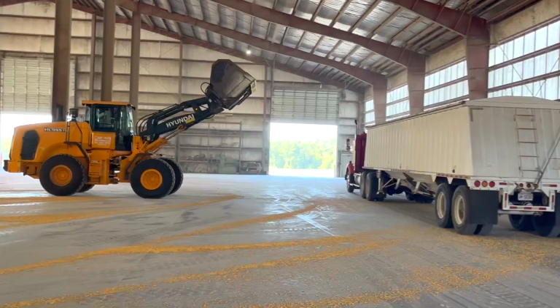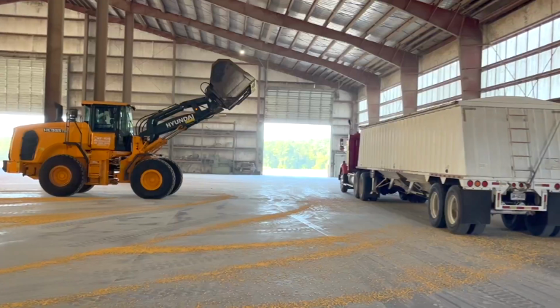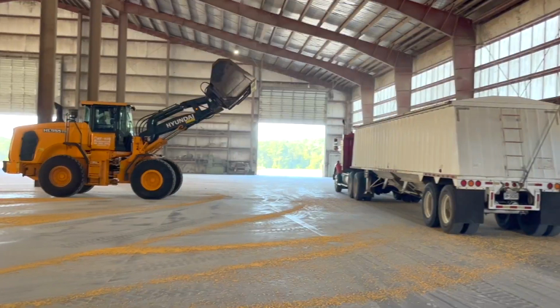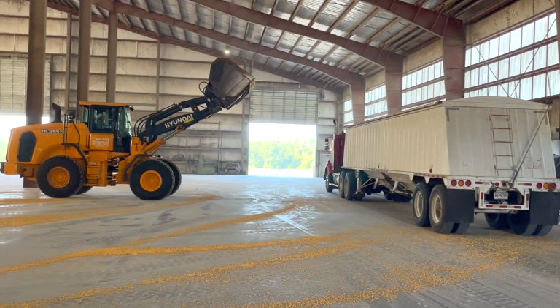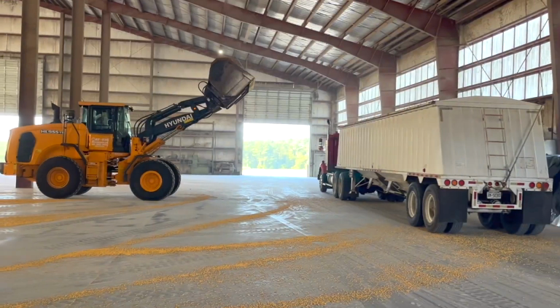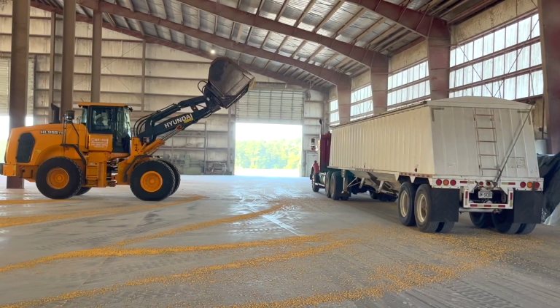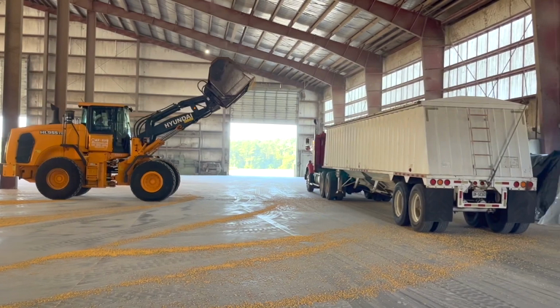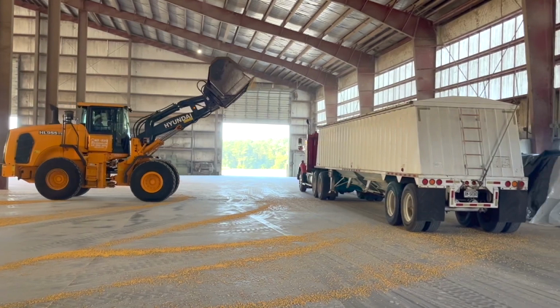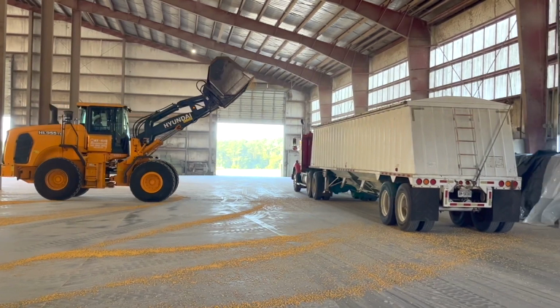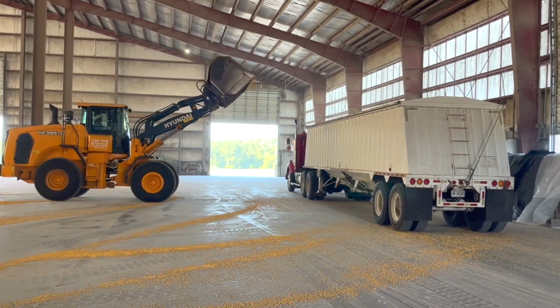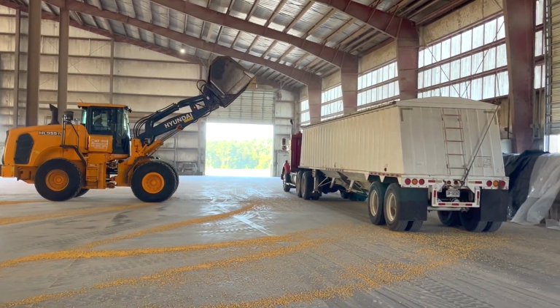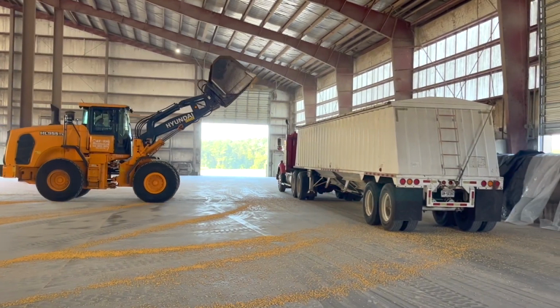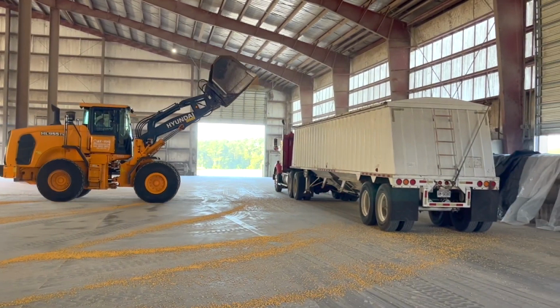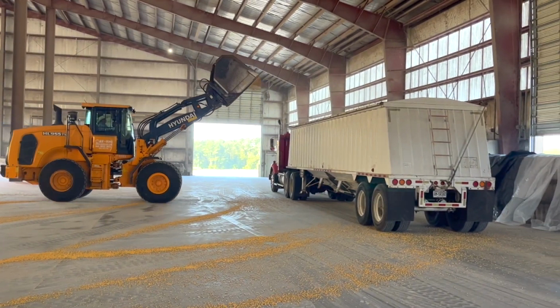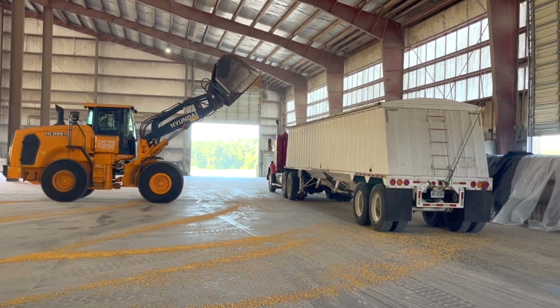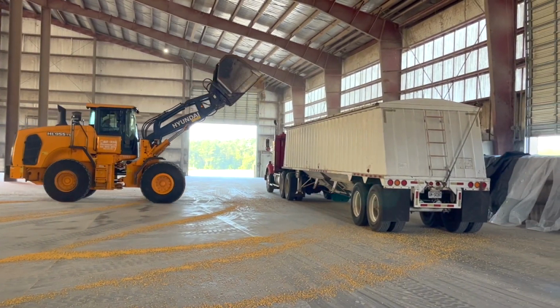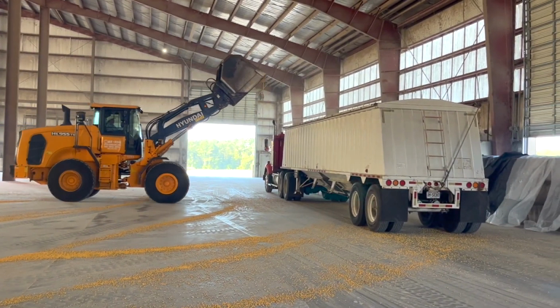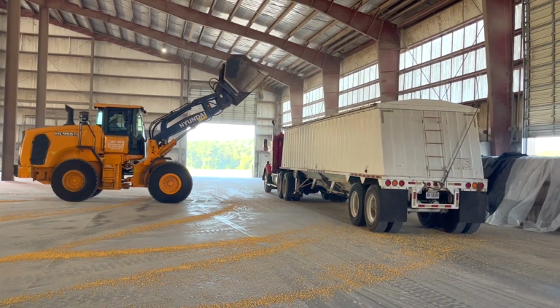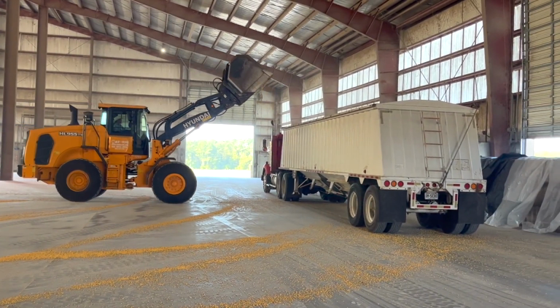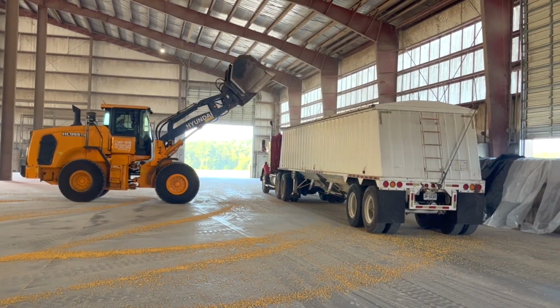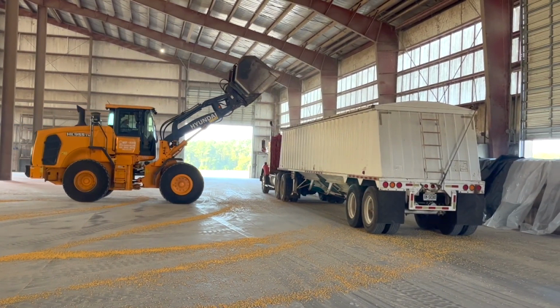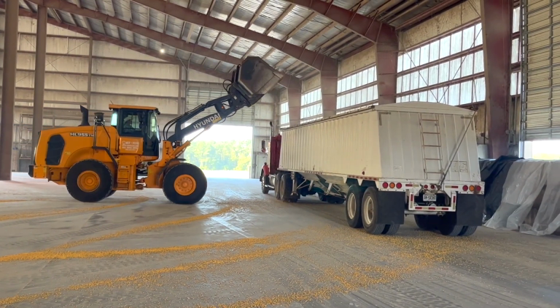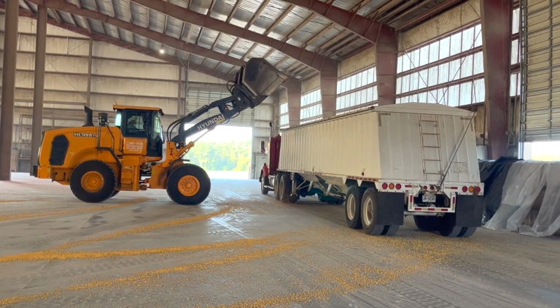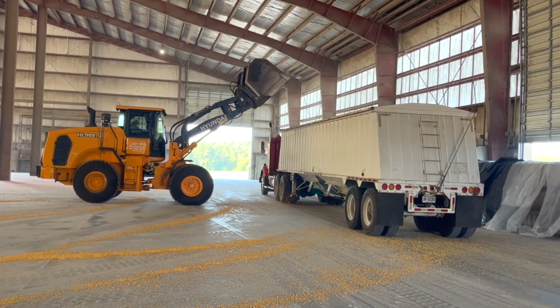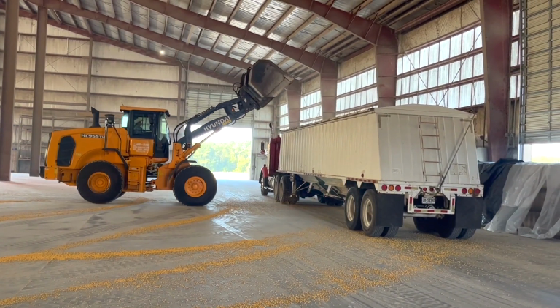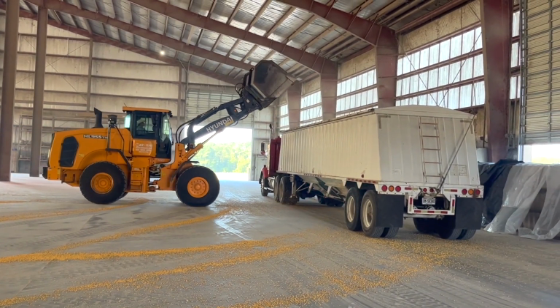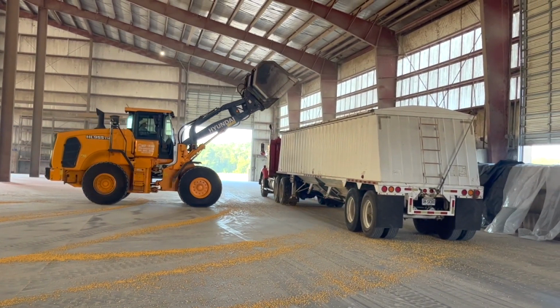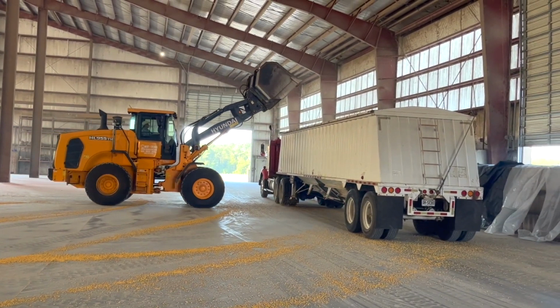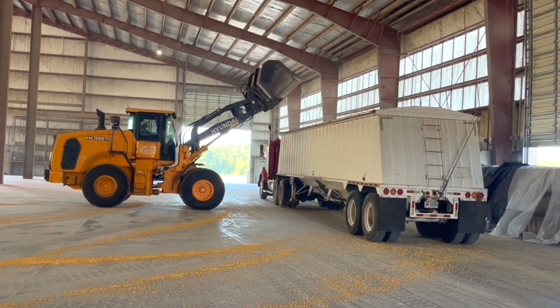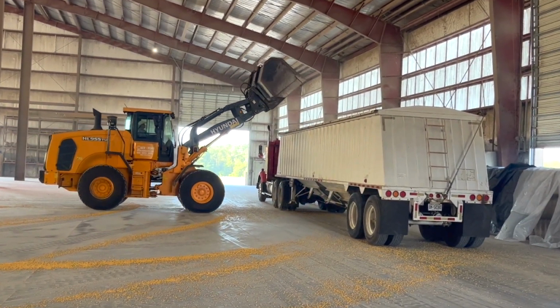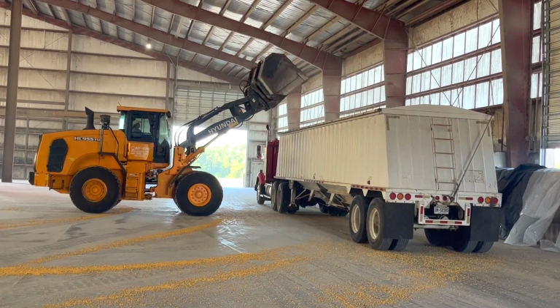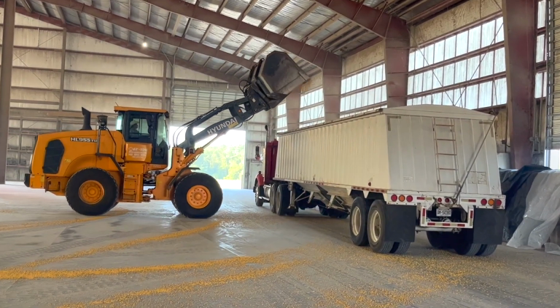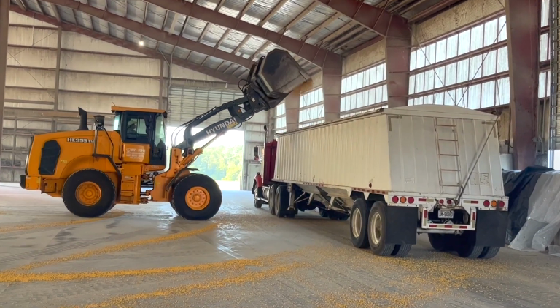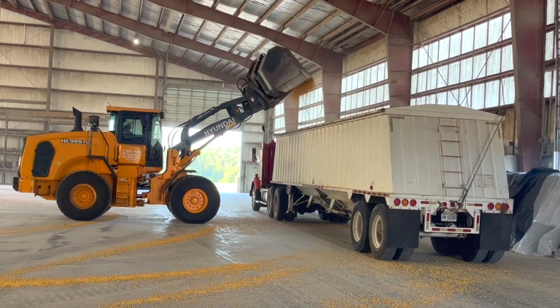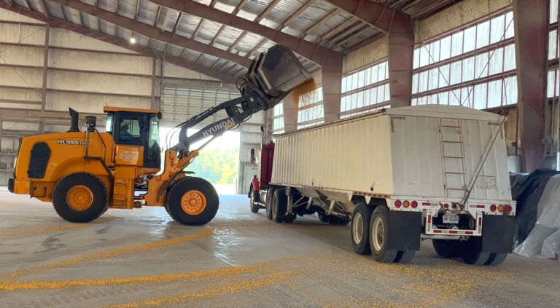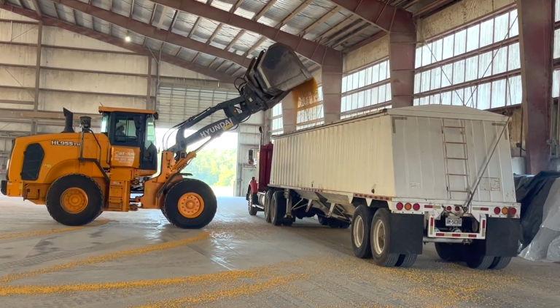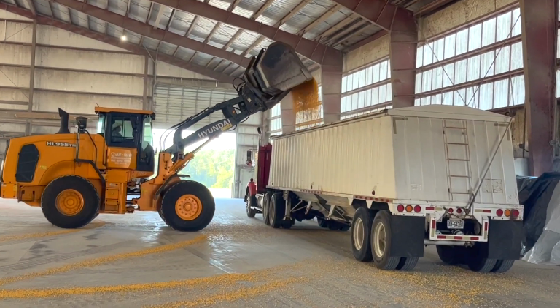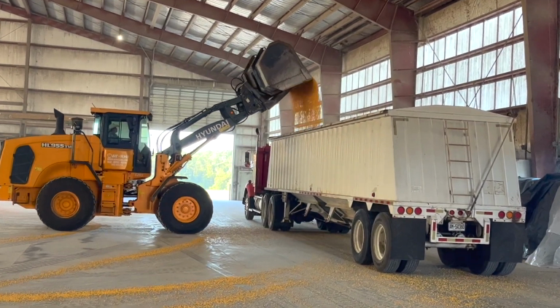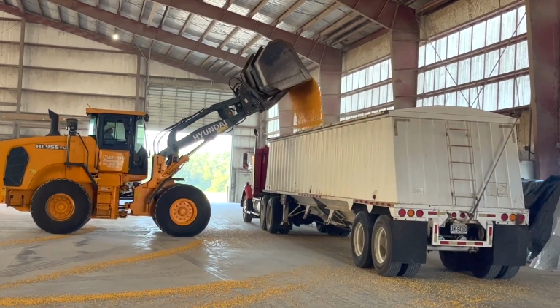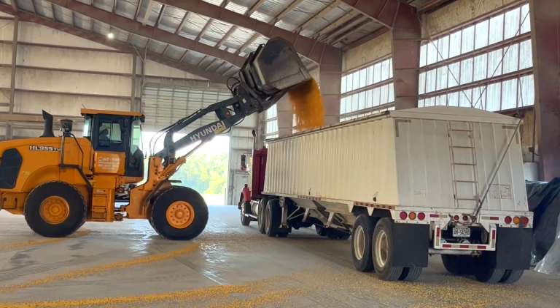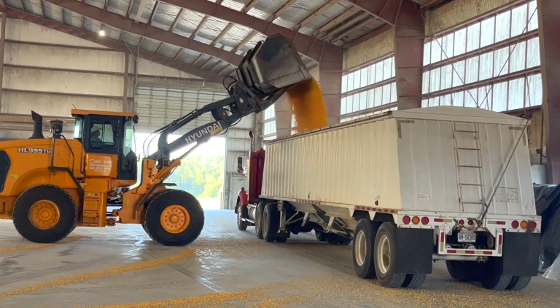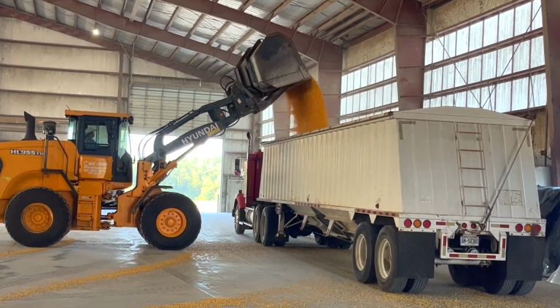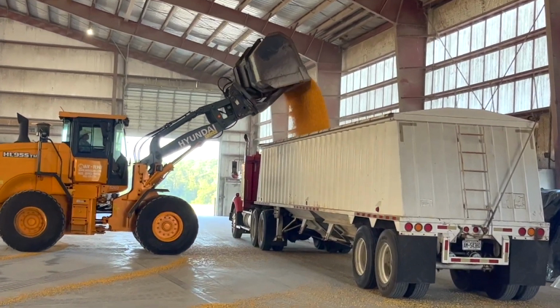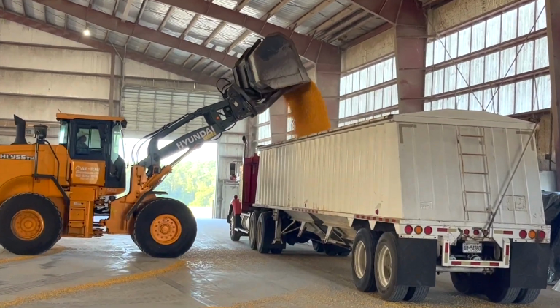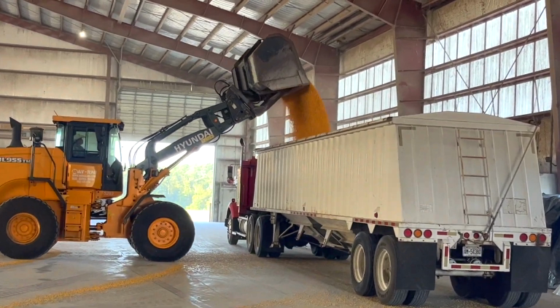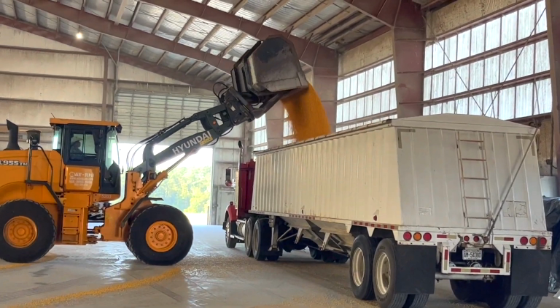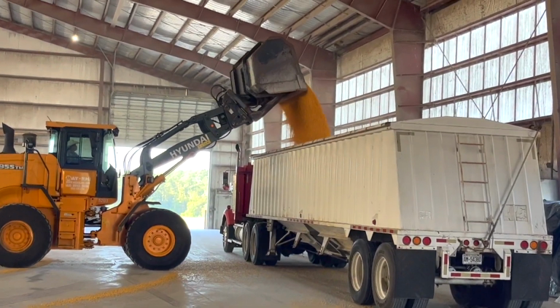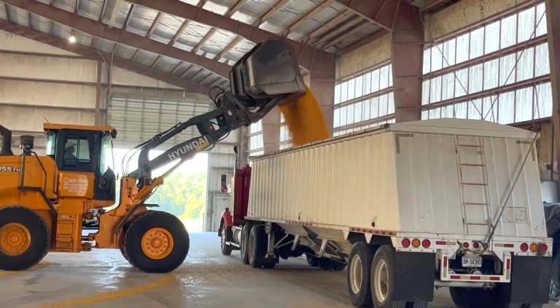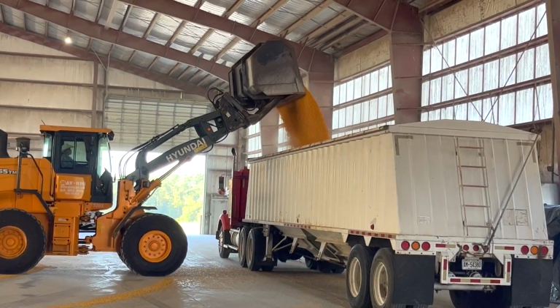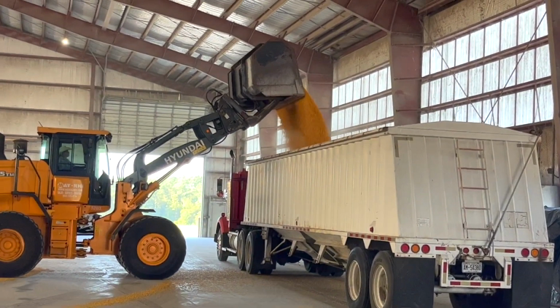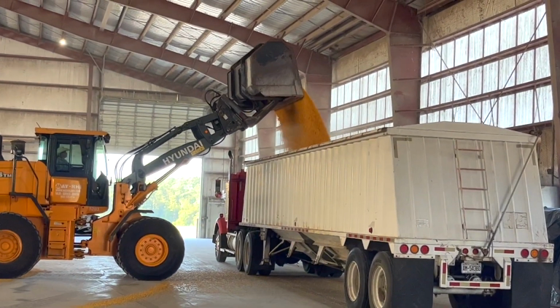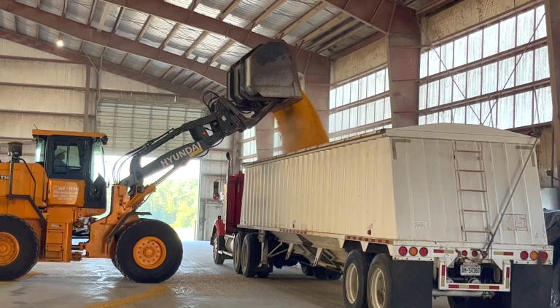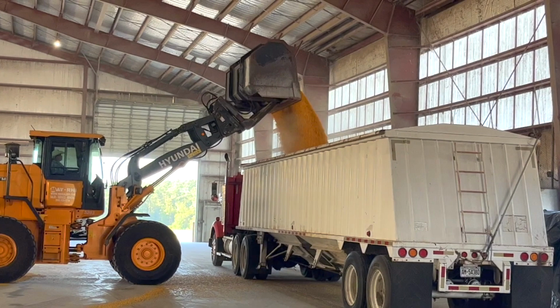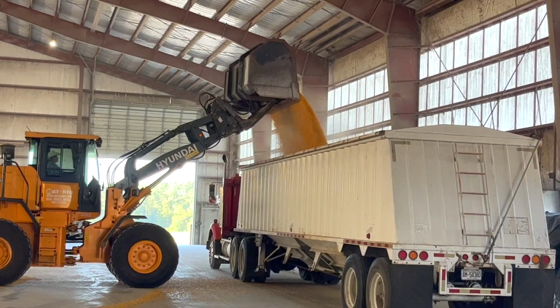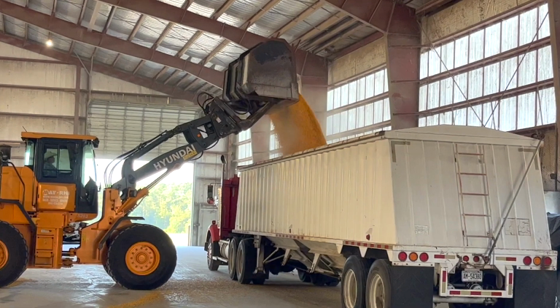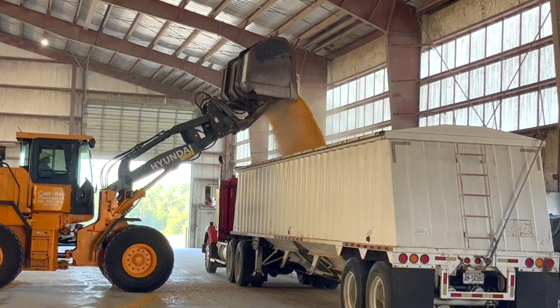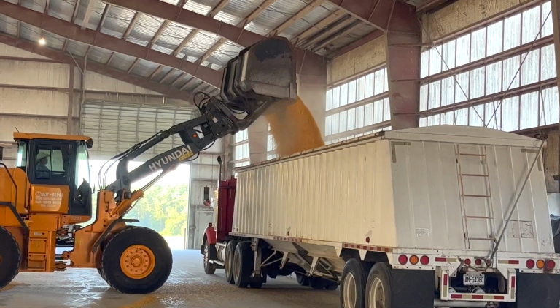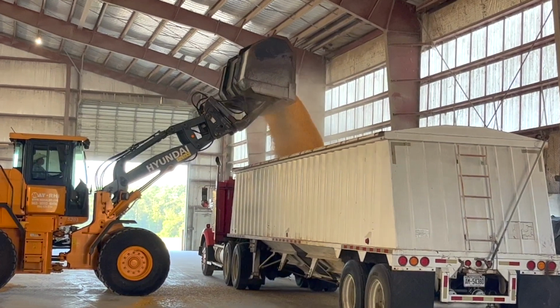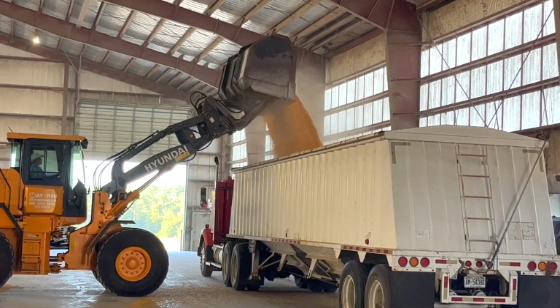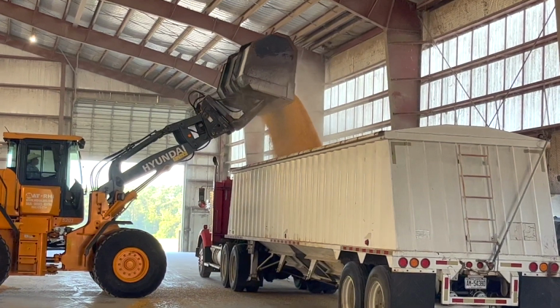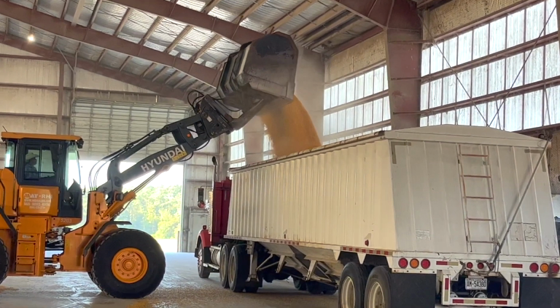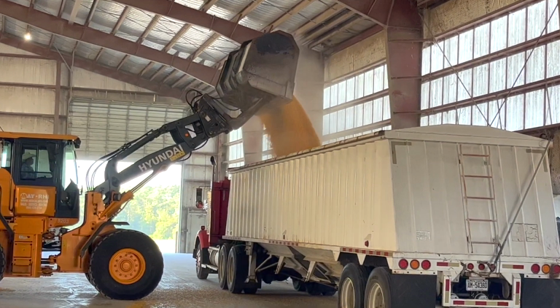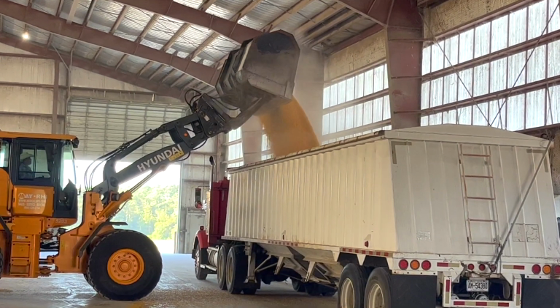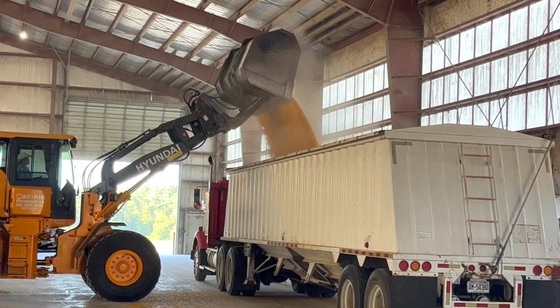Depending on where the corn is stored, a front end loader or an auger is used to fill the trailers waiting to take the corn to the mill.